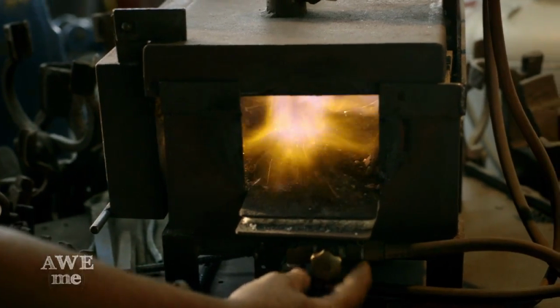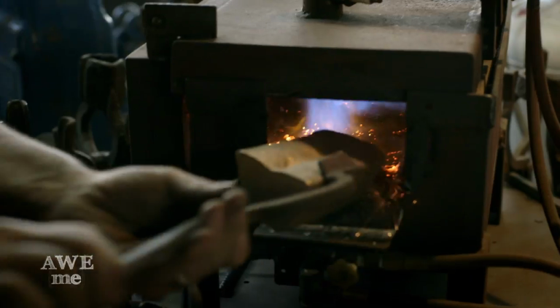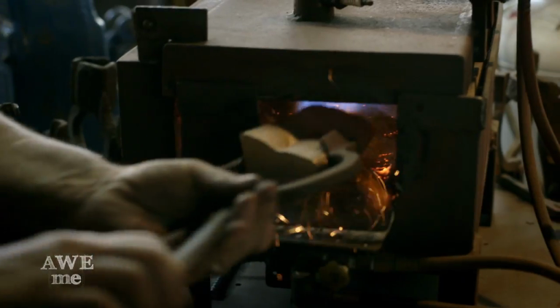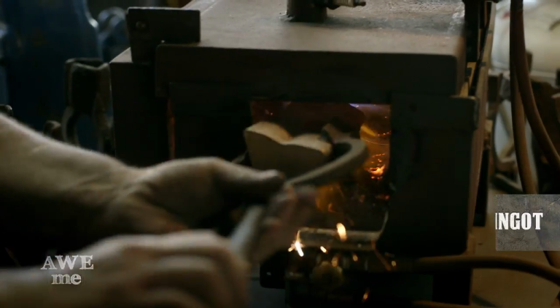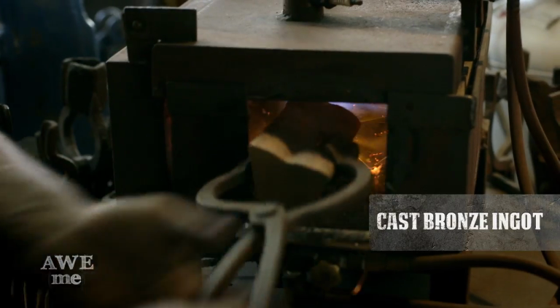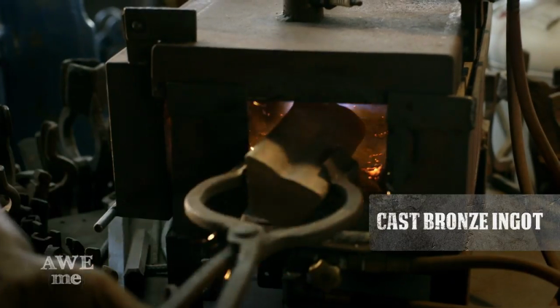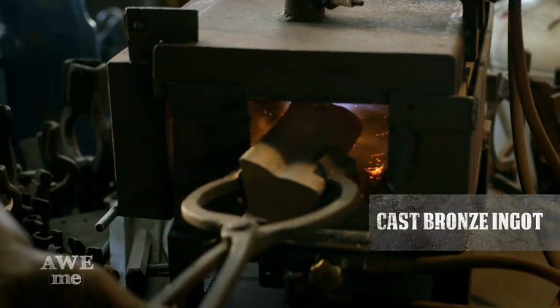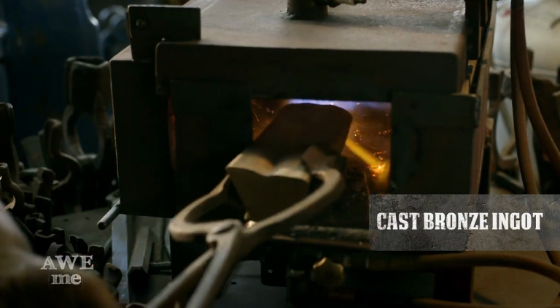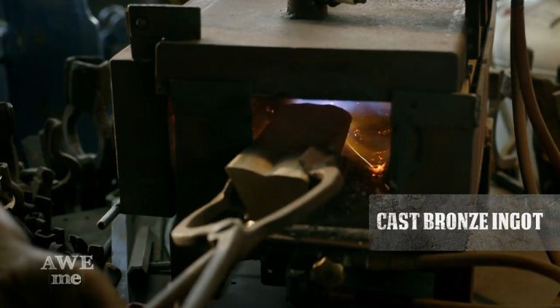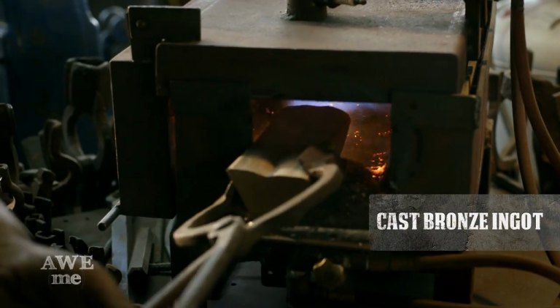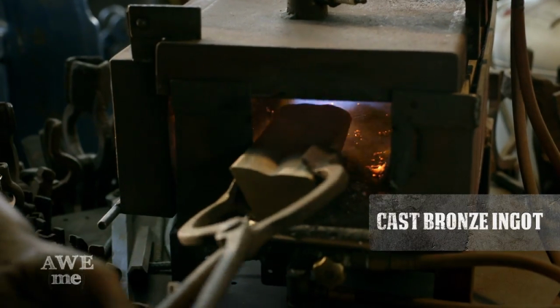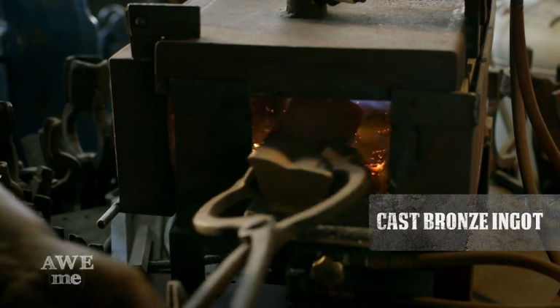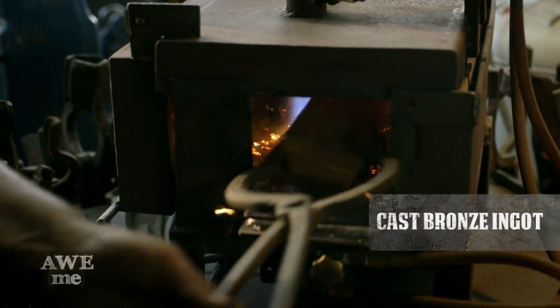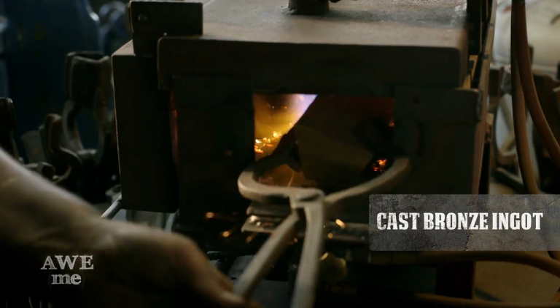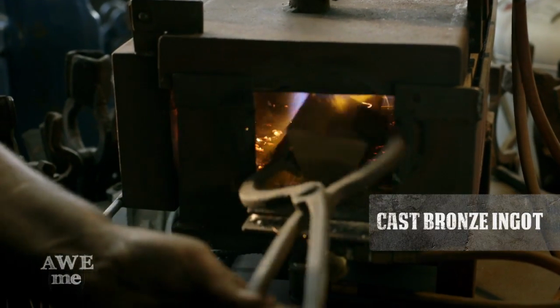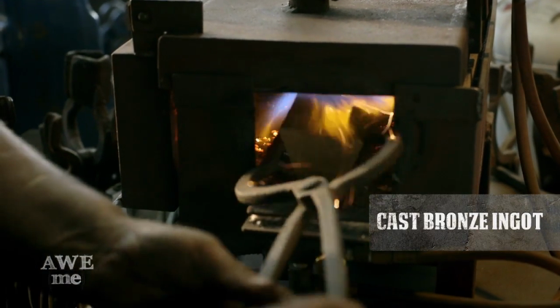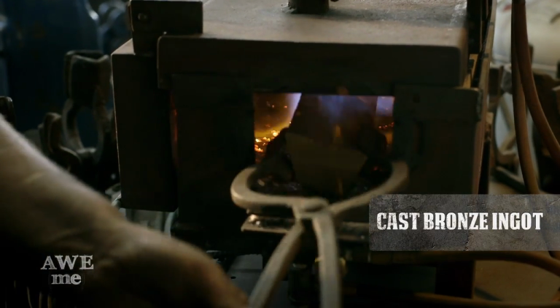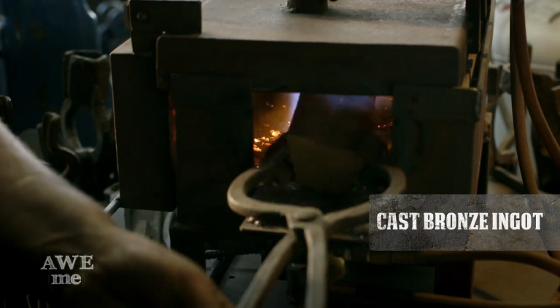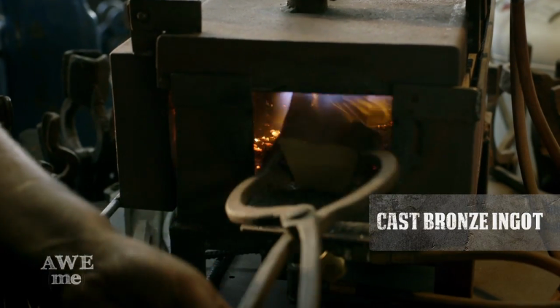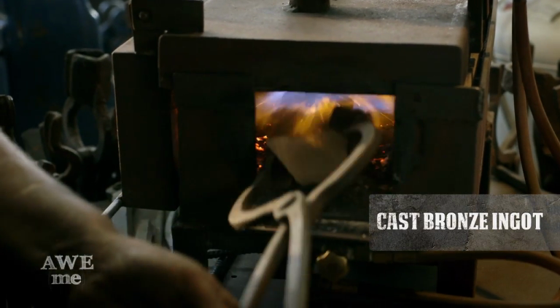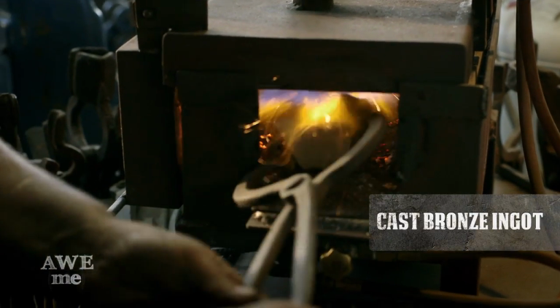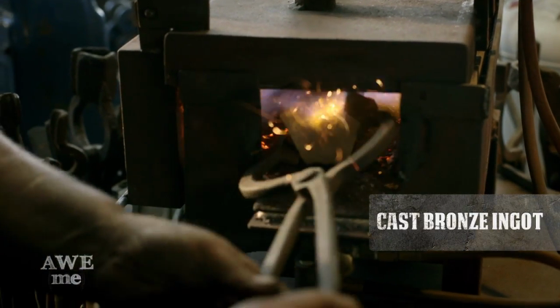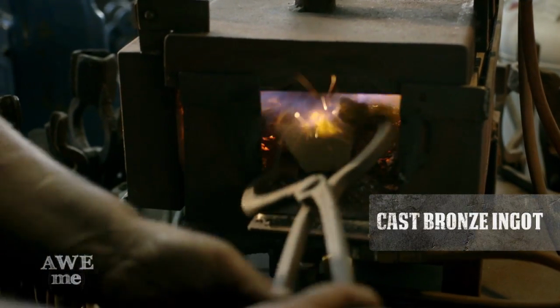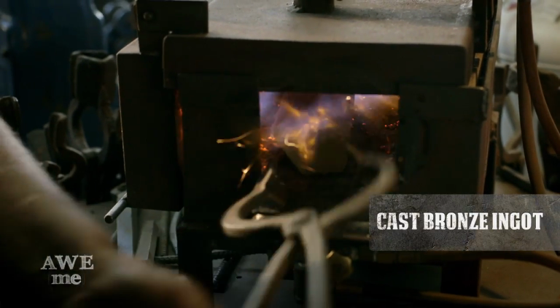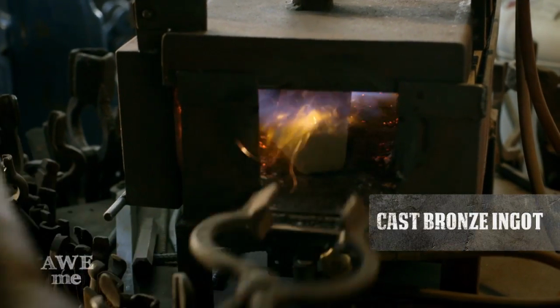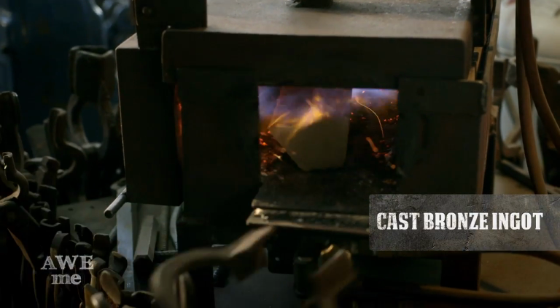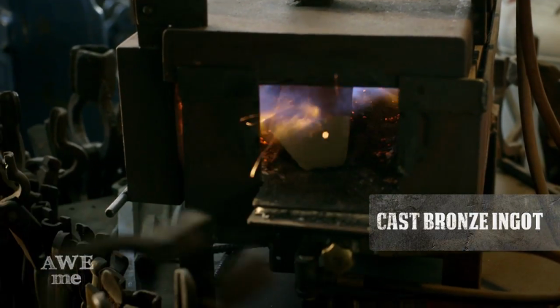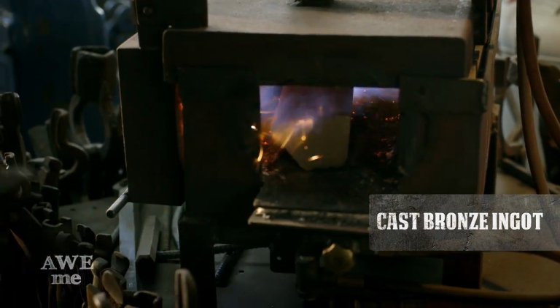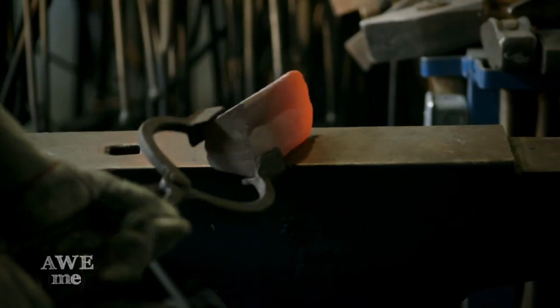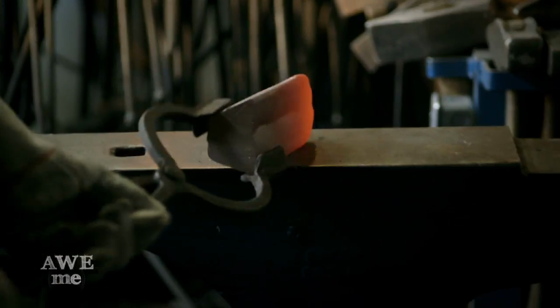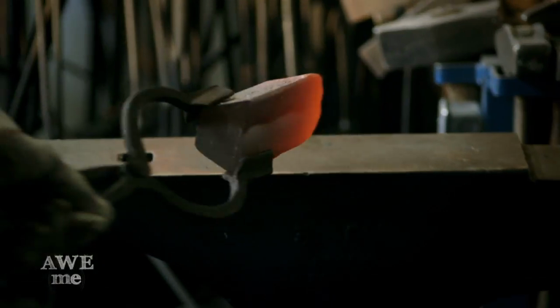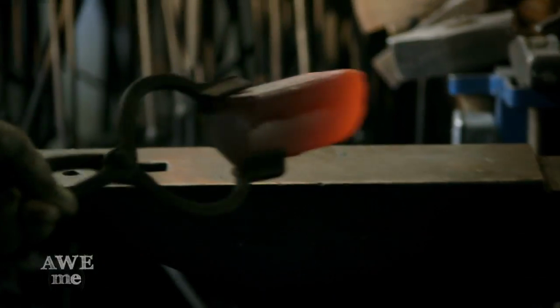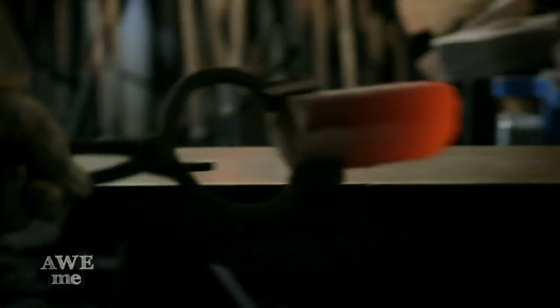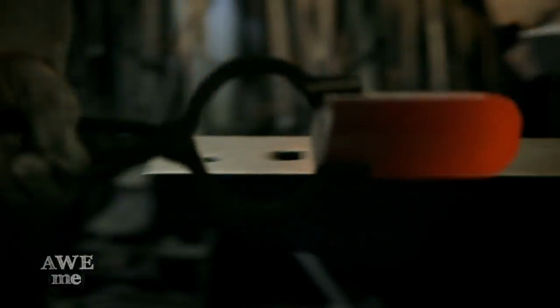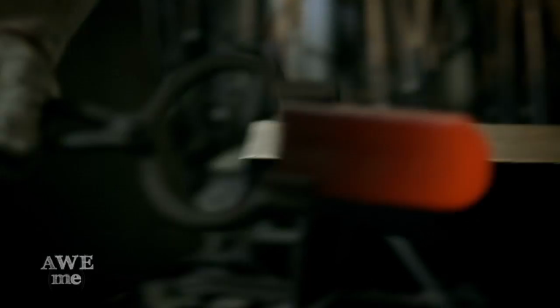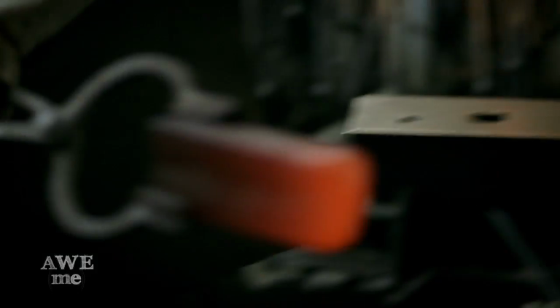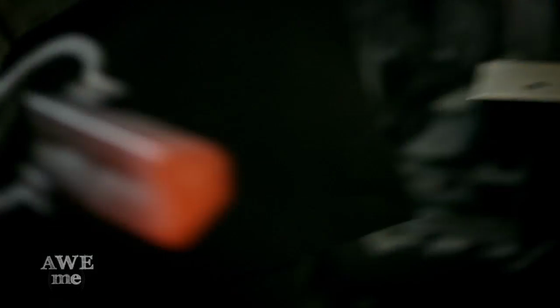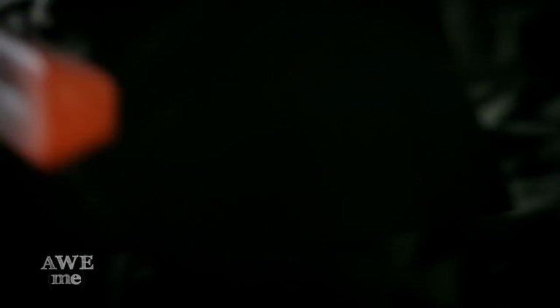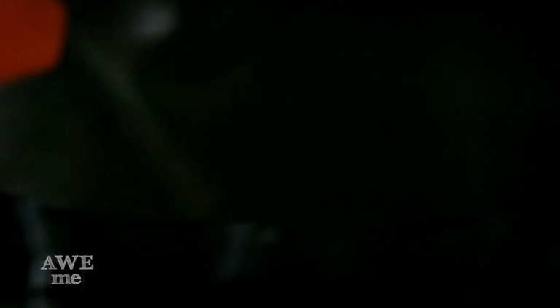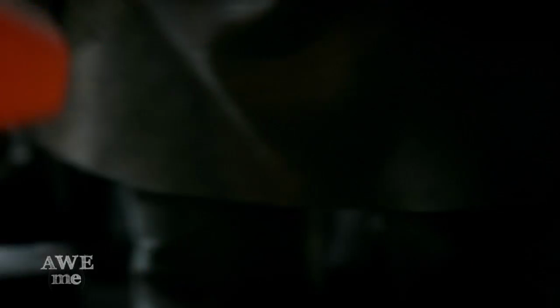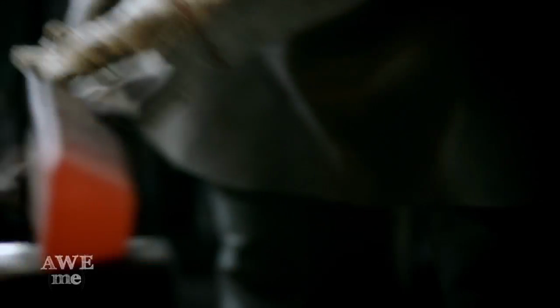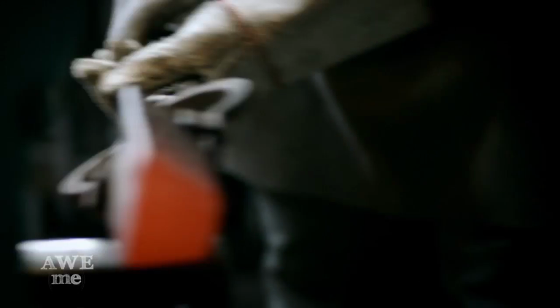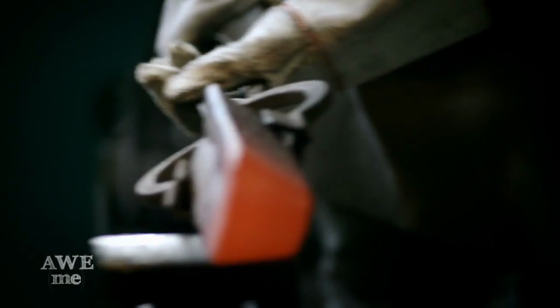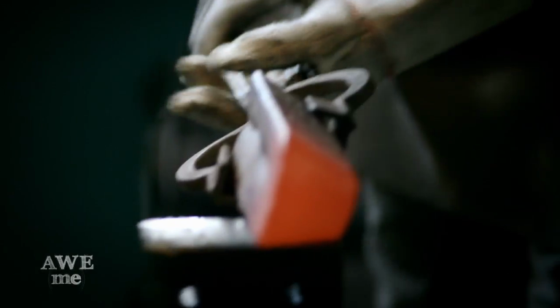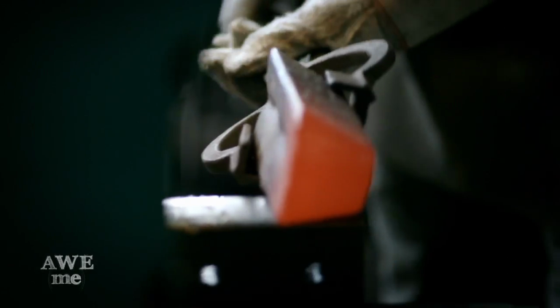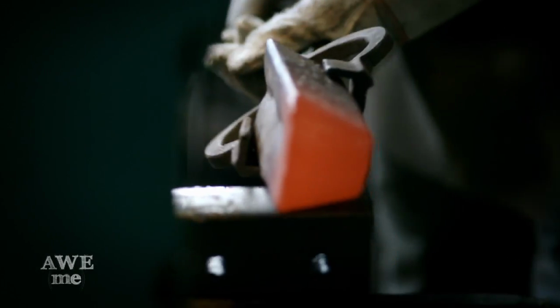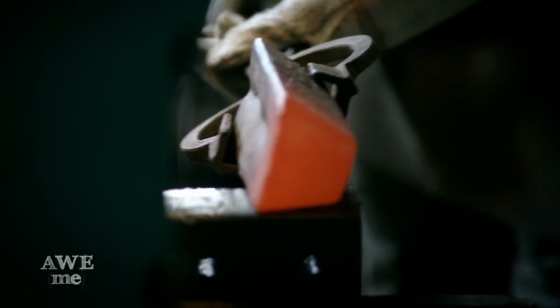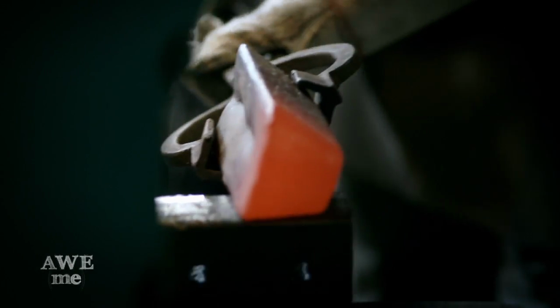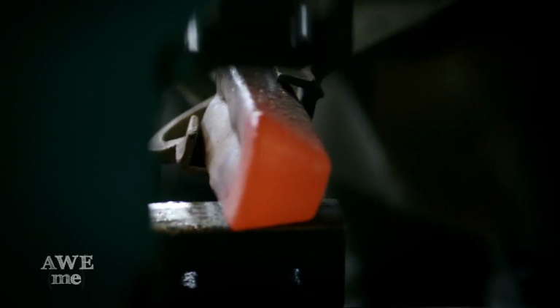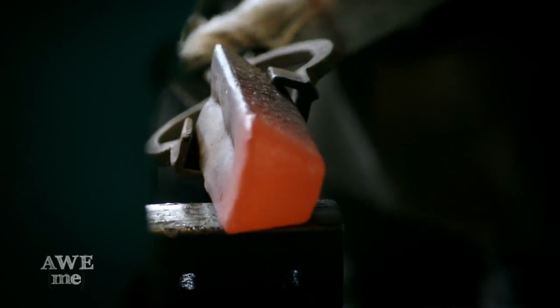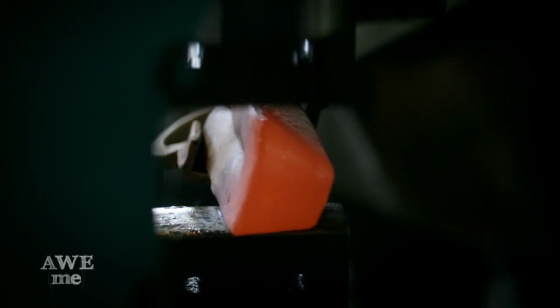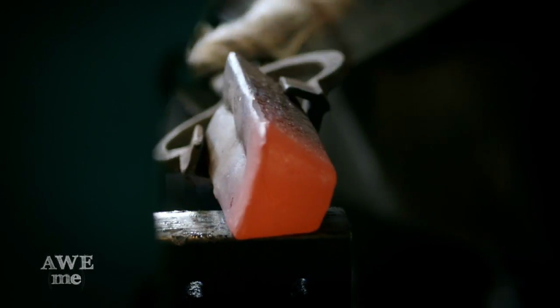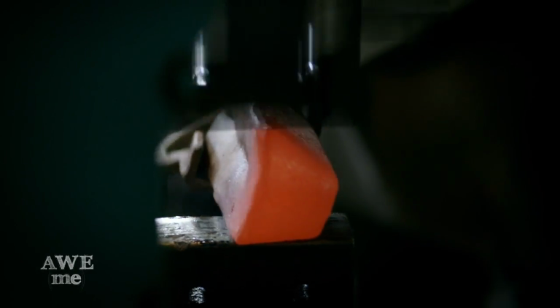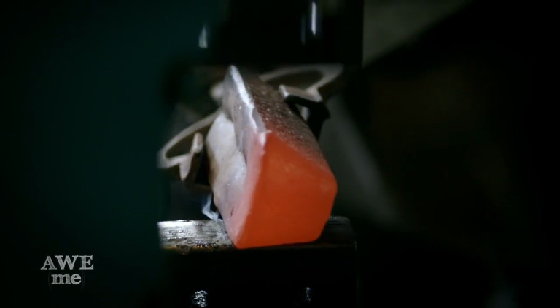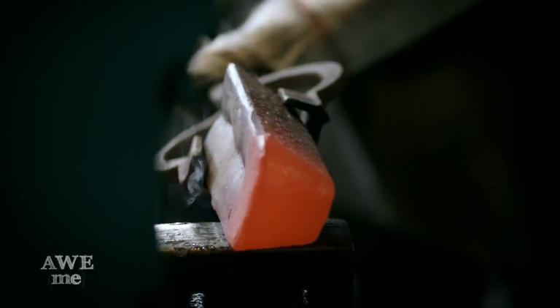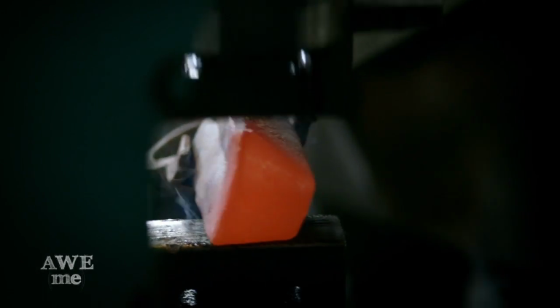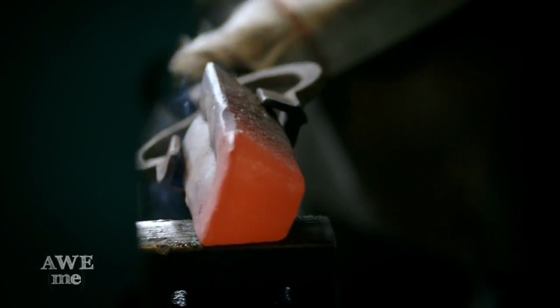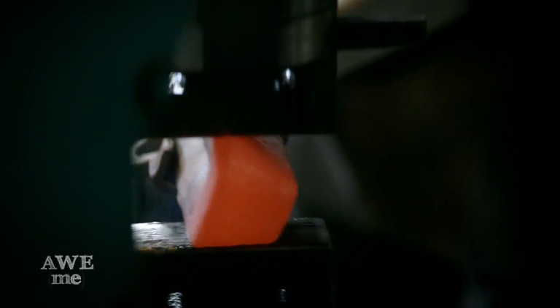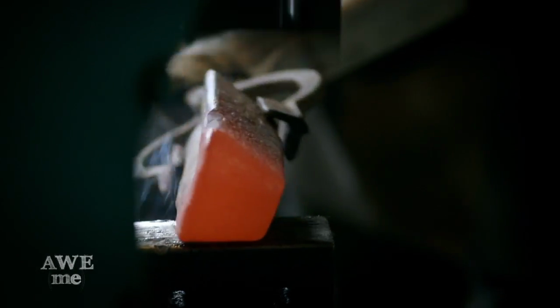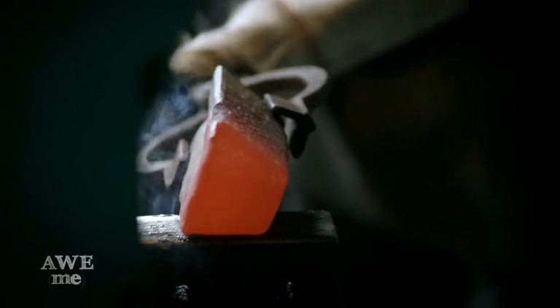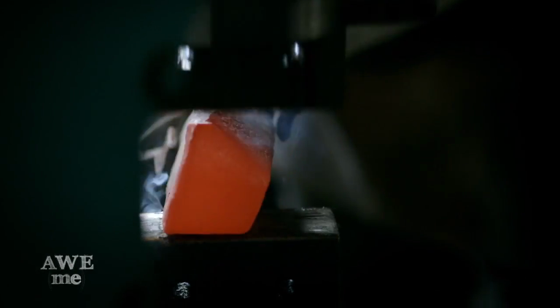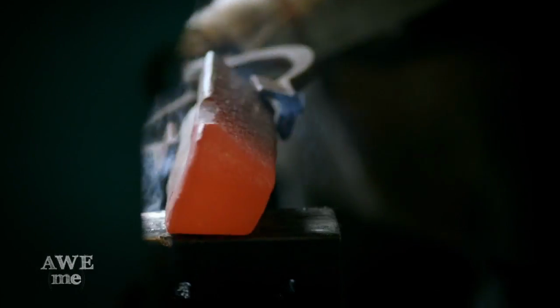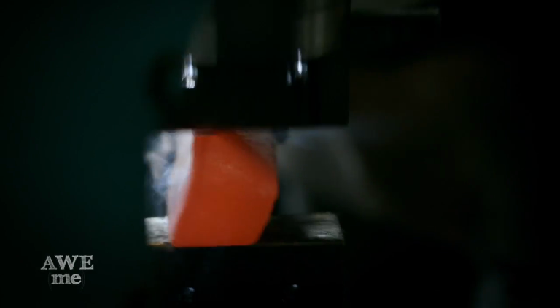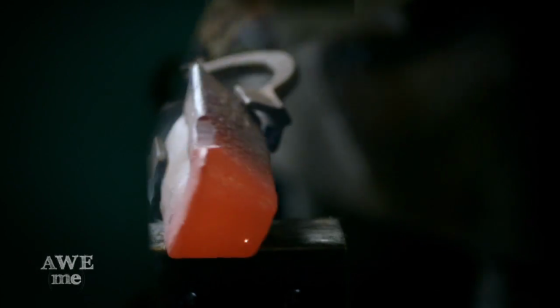While Jay is outside melting the bronze to cast, I'm taking an ingot of bronze and forging it into the shape of the pommel.